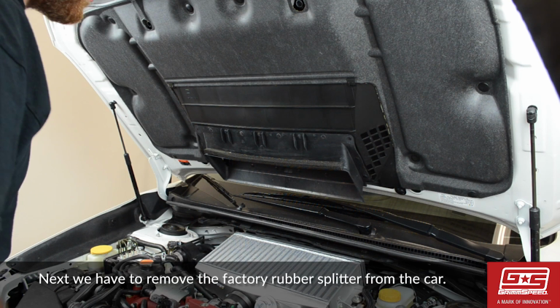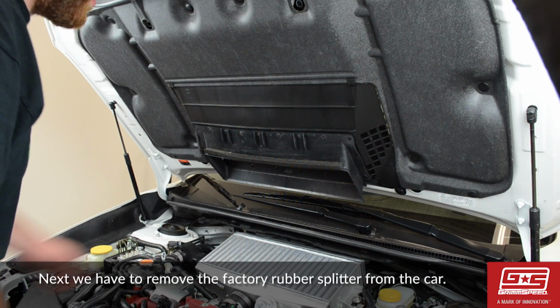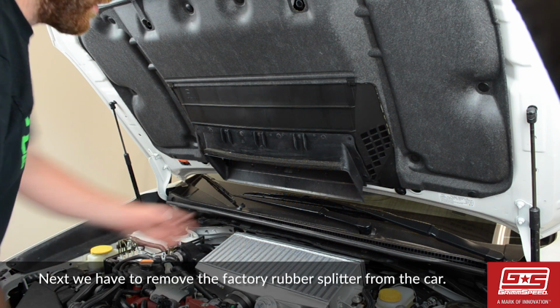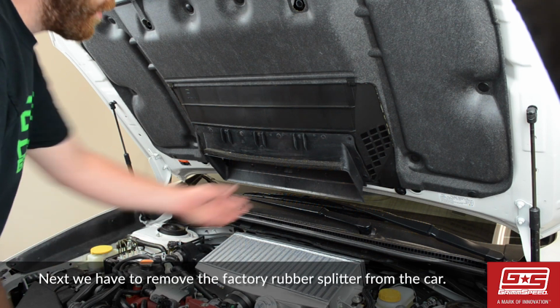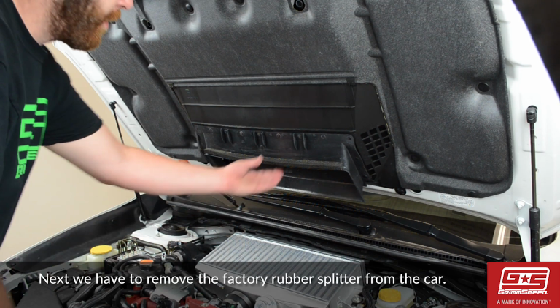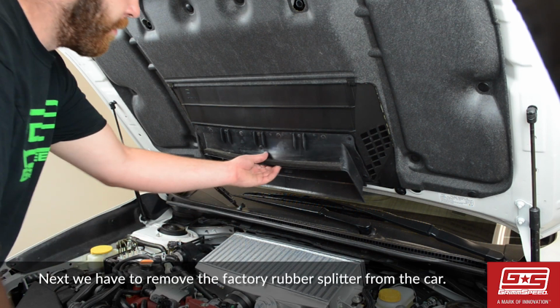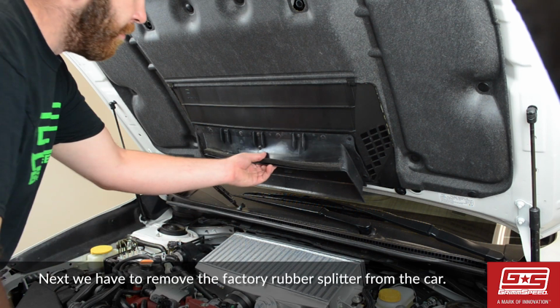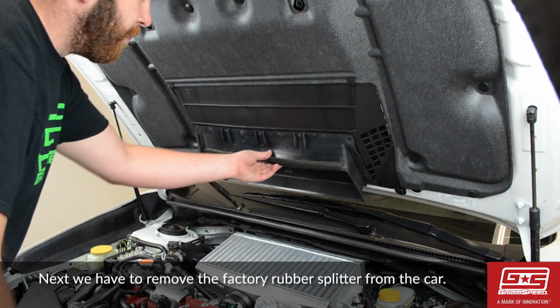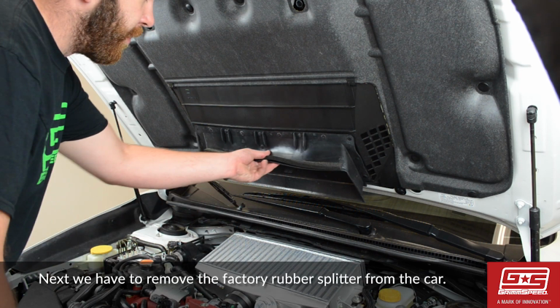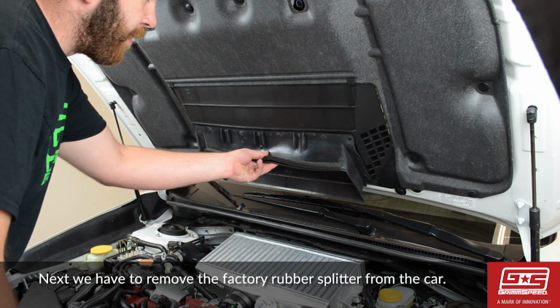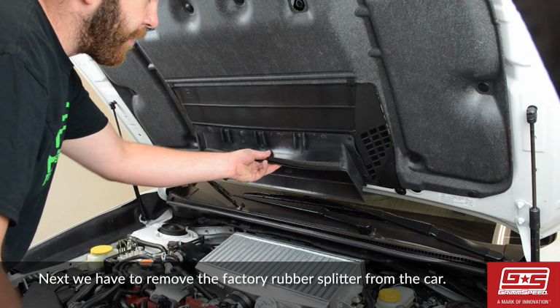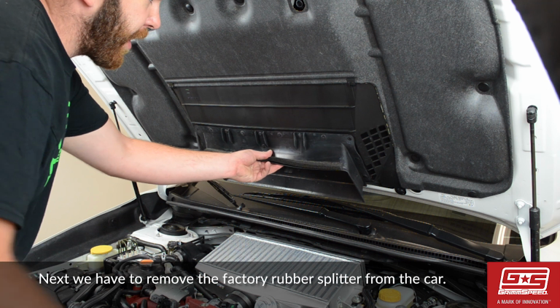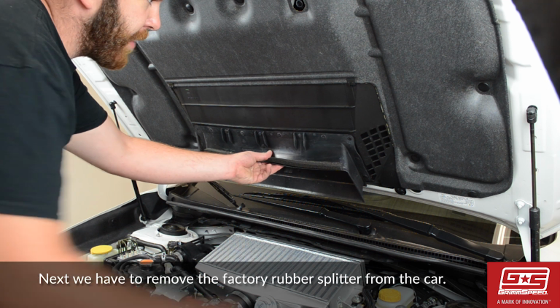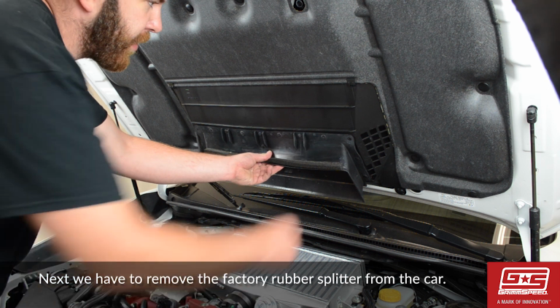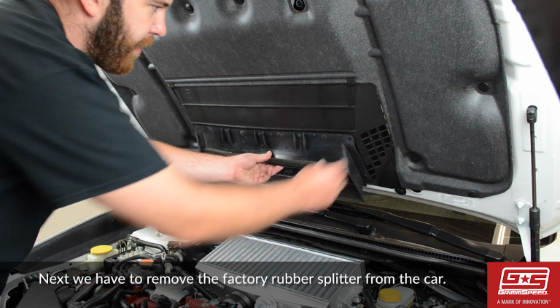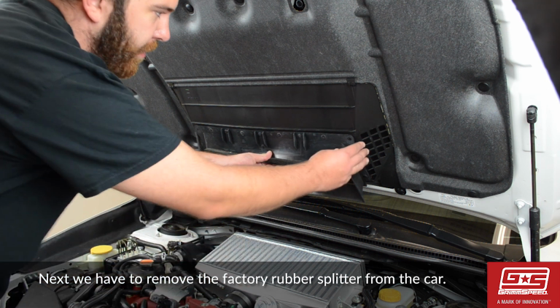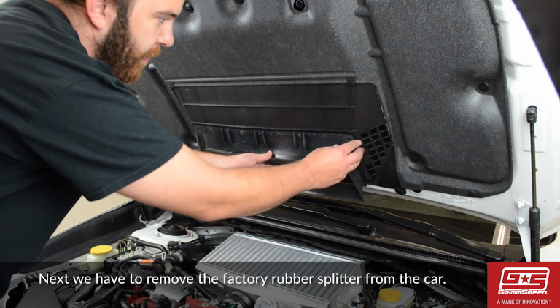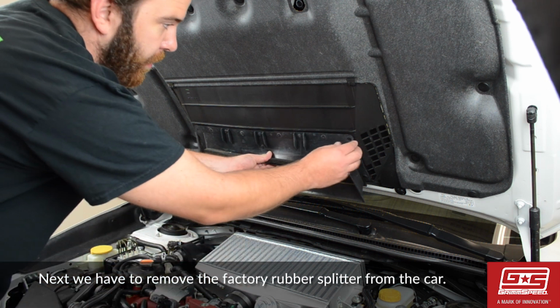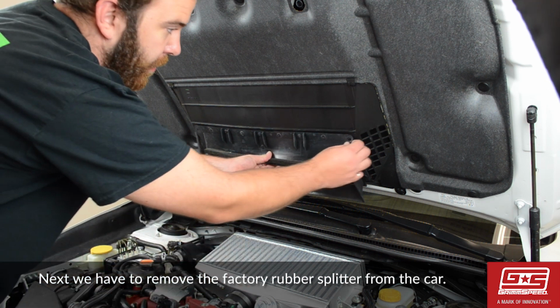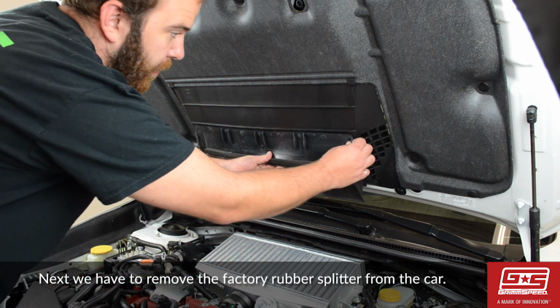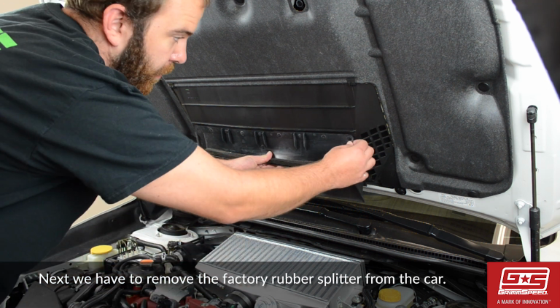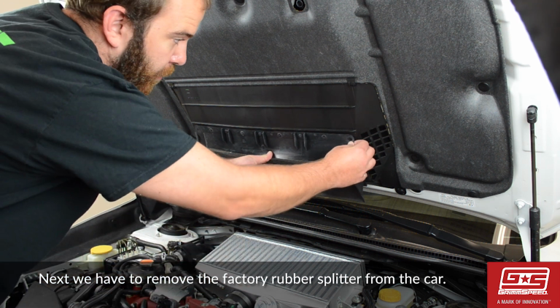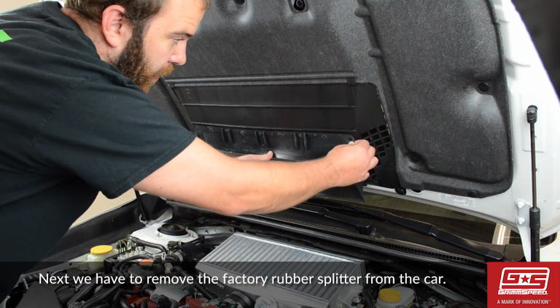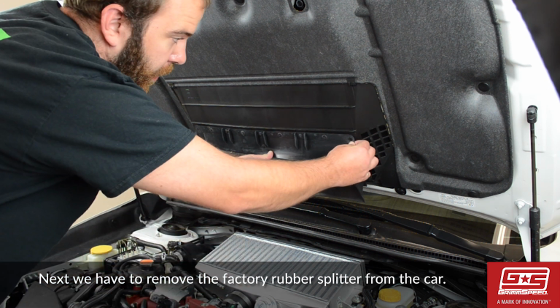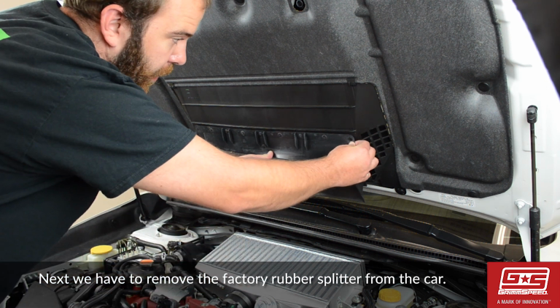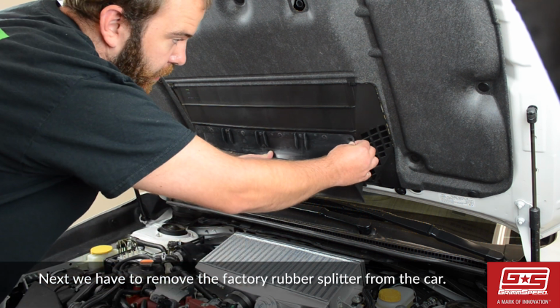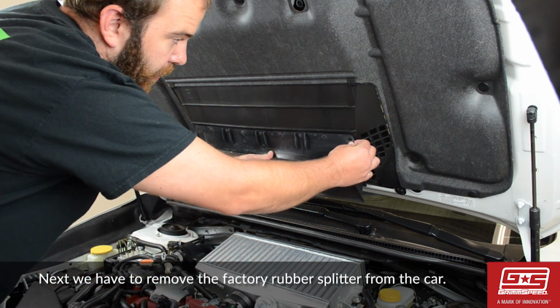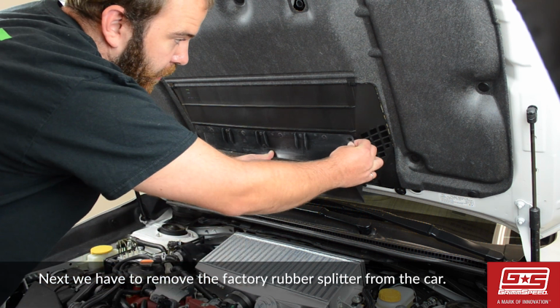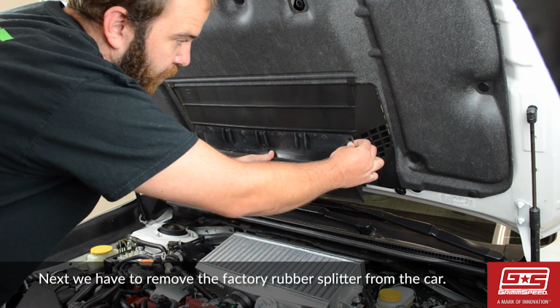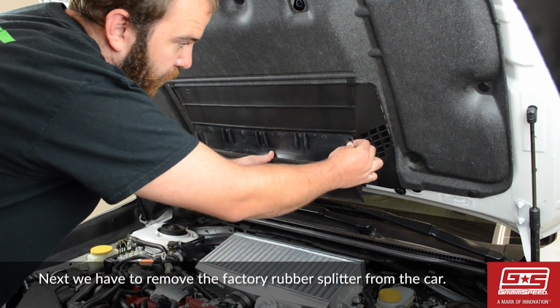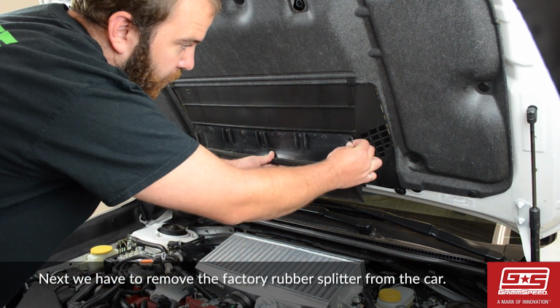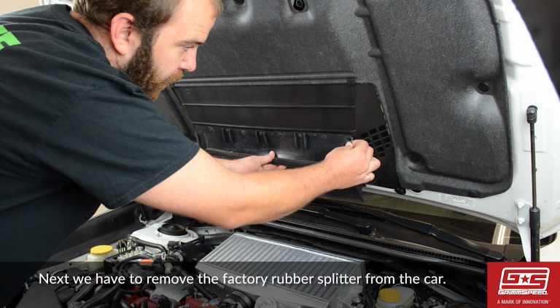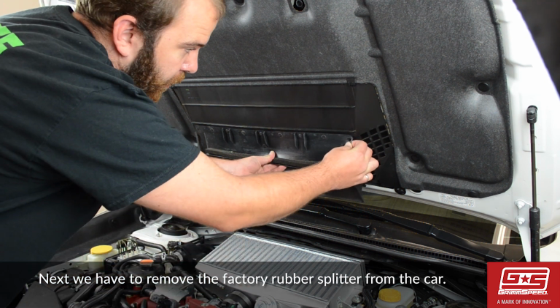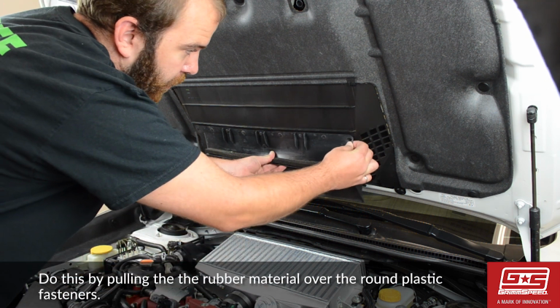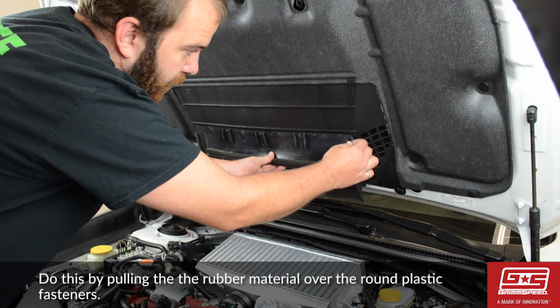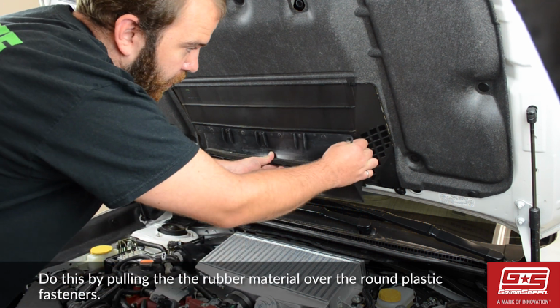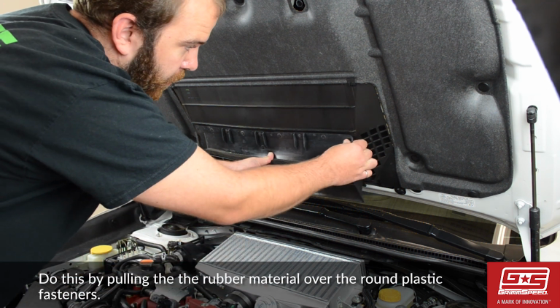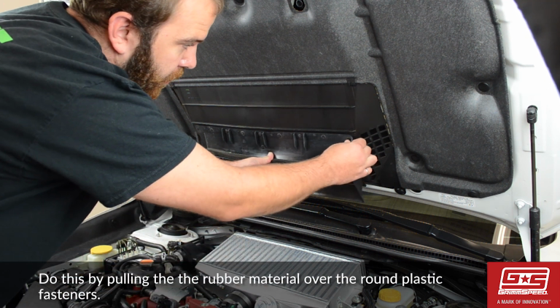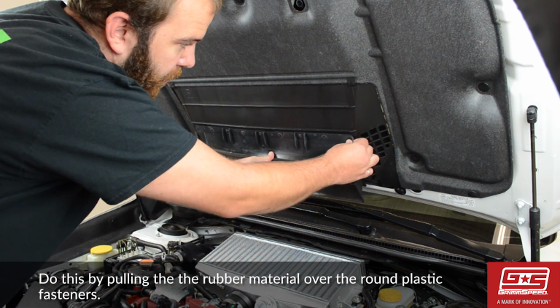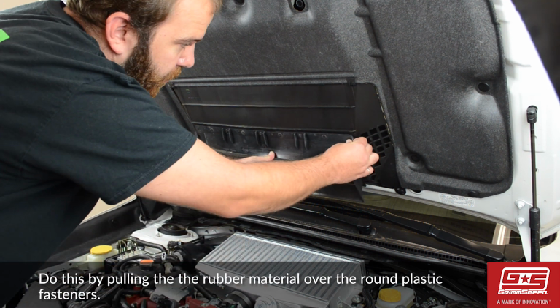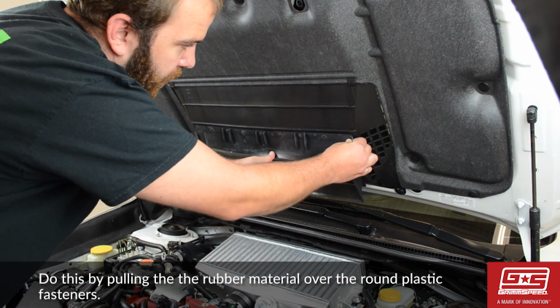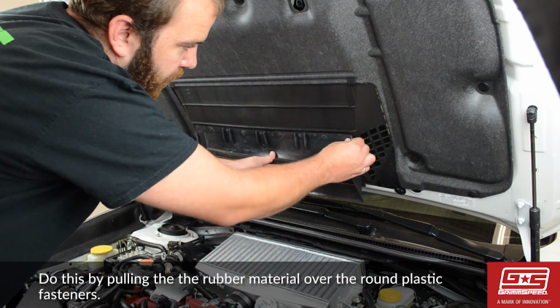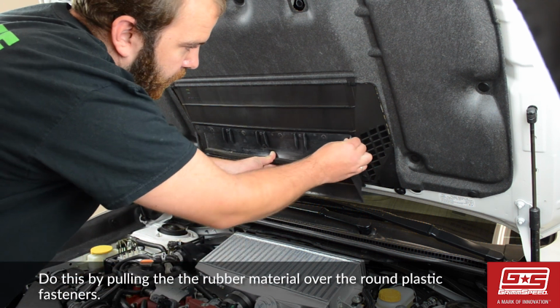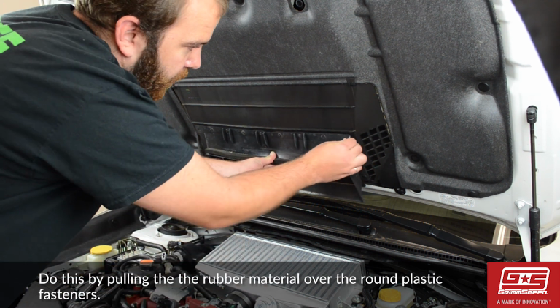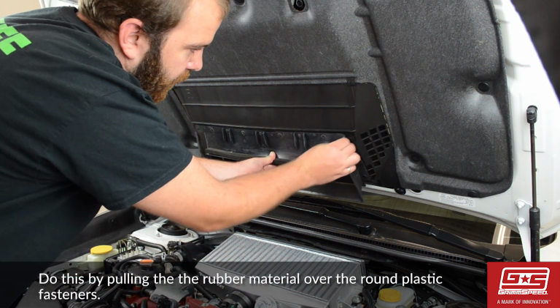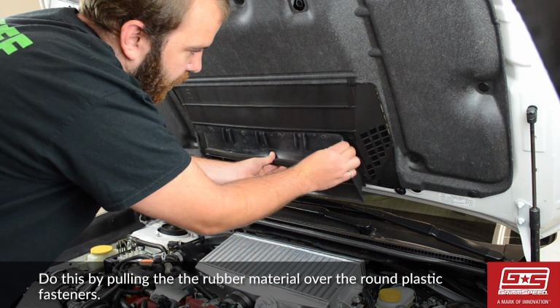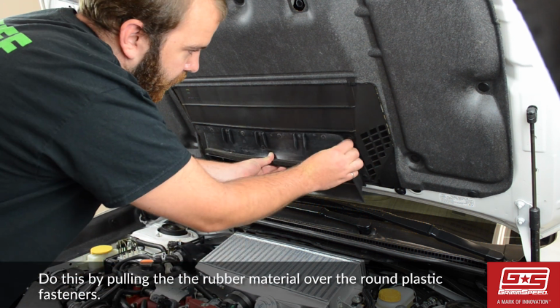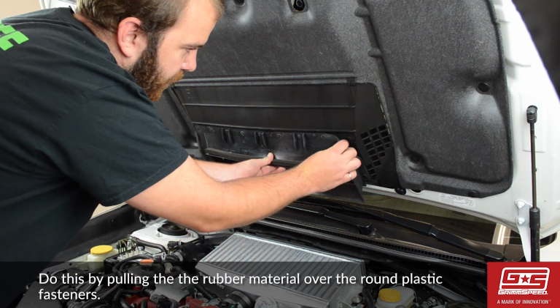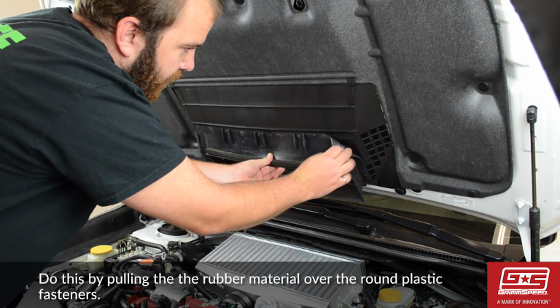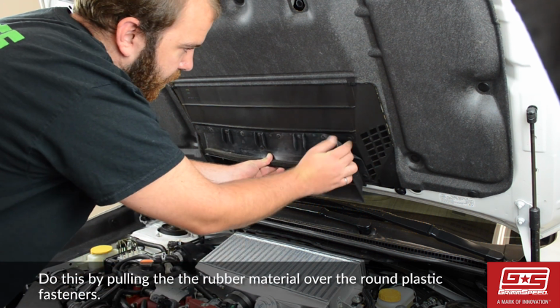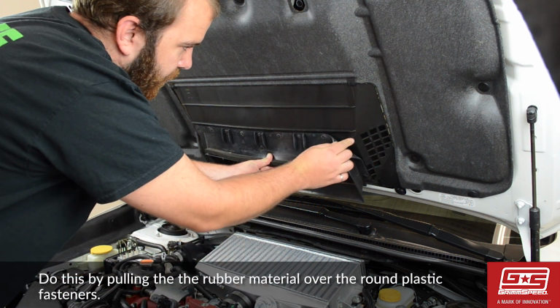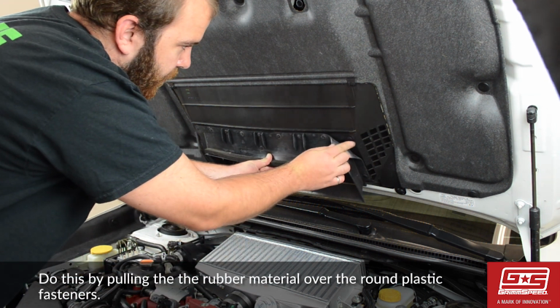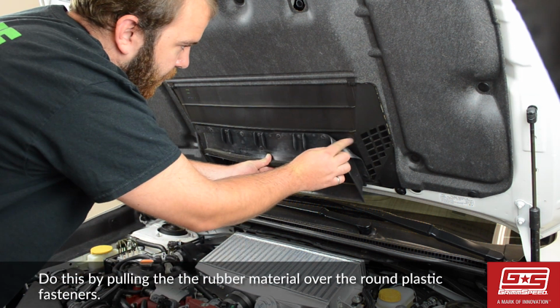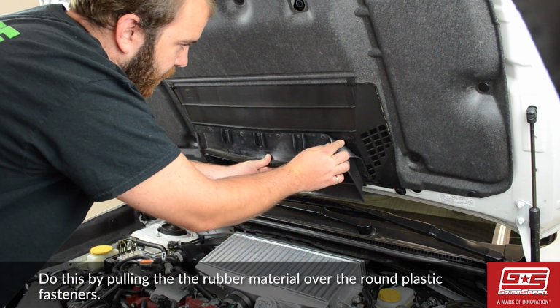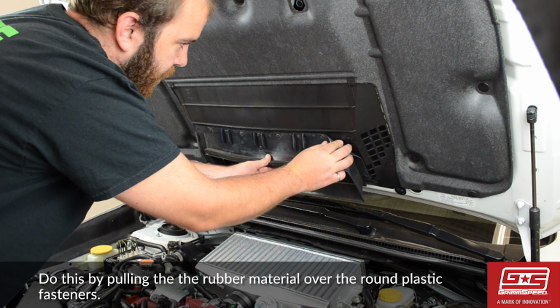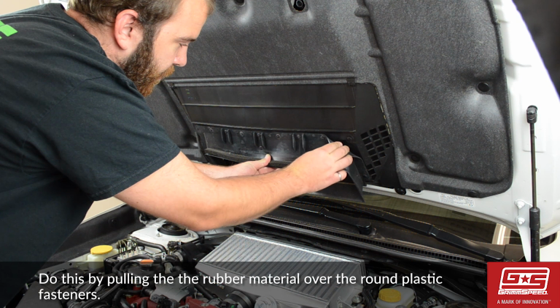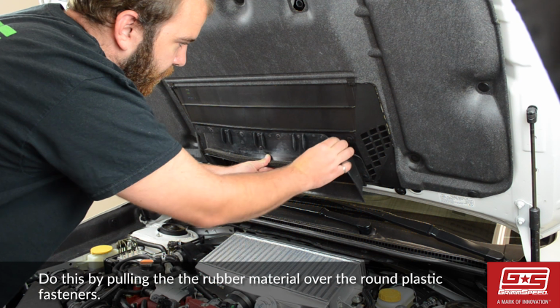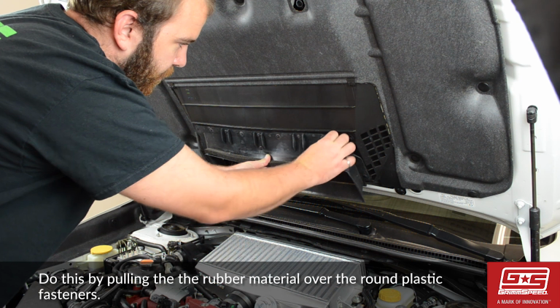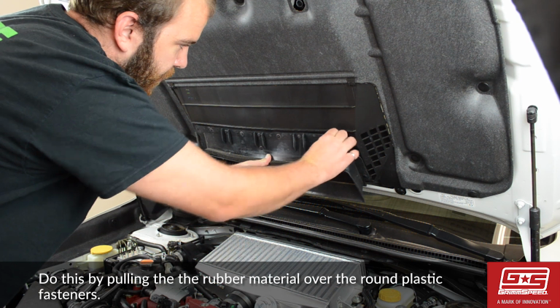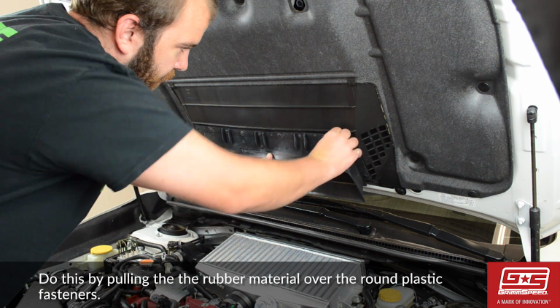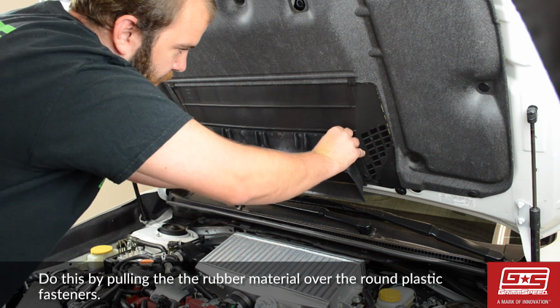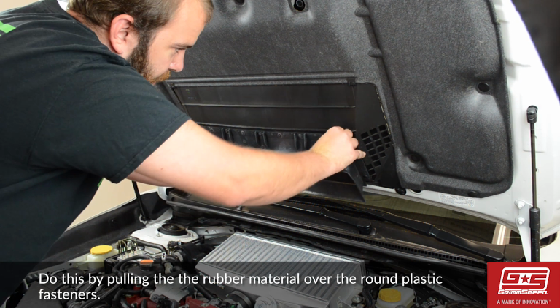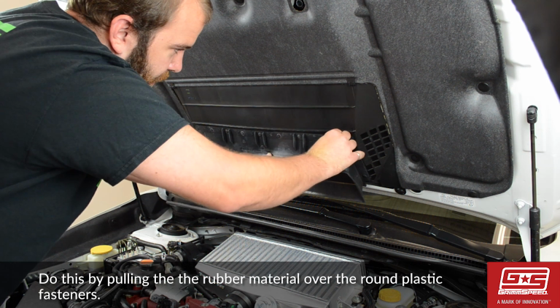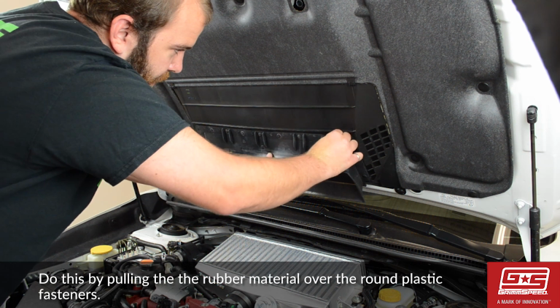Next we have to remove the factory rubber splitter. To do this, pull the rubber material over the round fasteners.